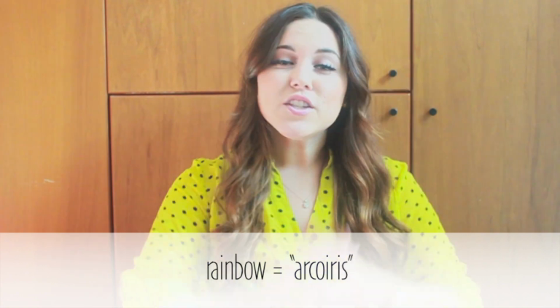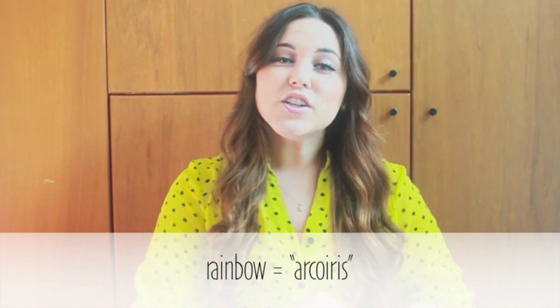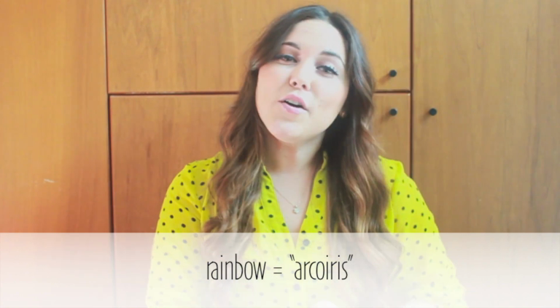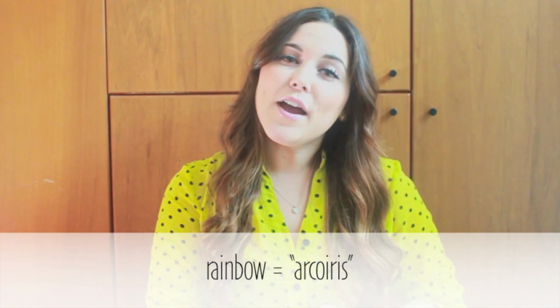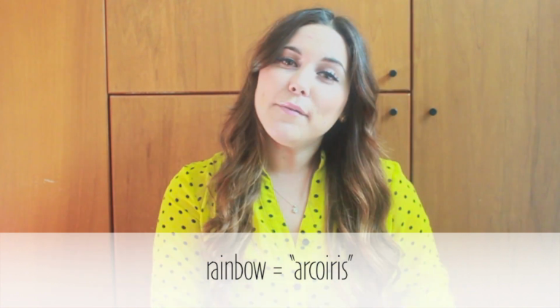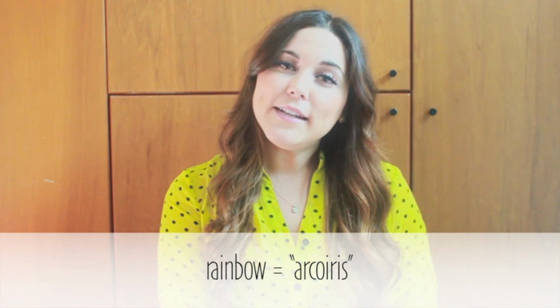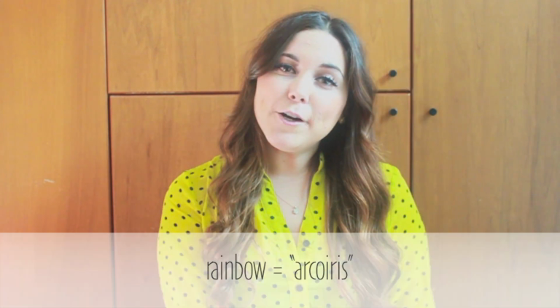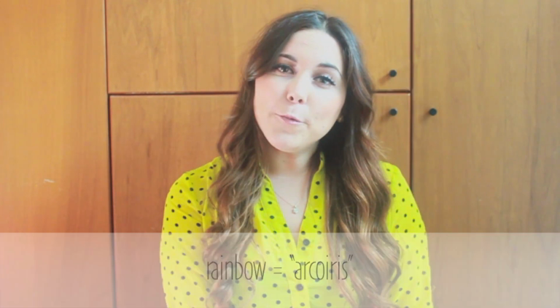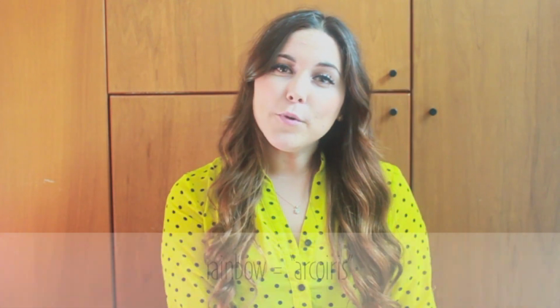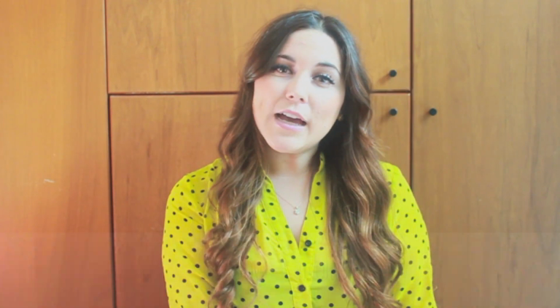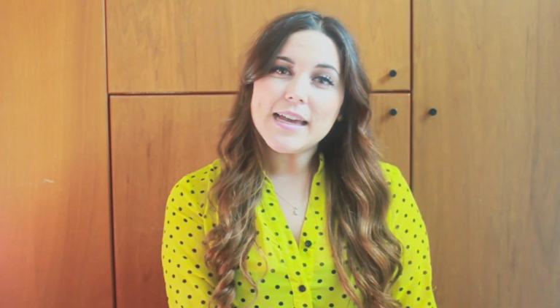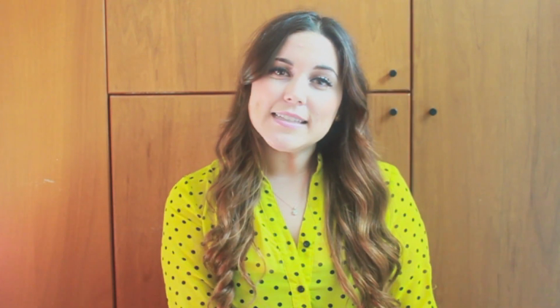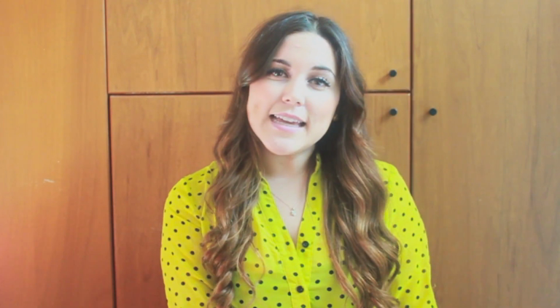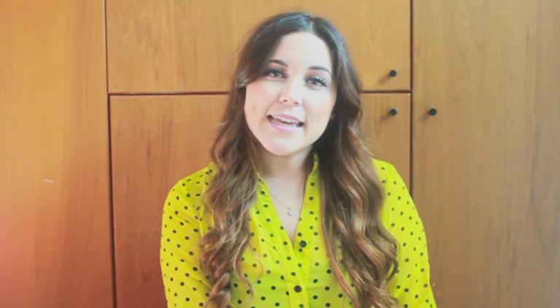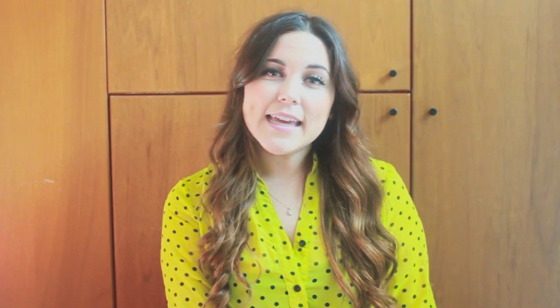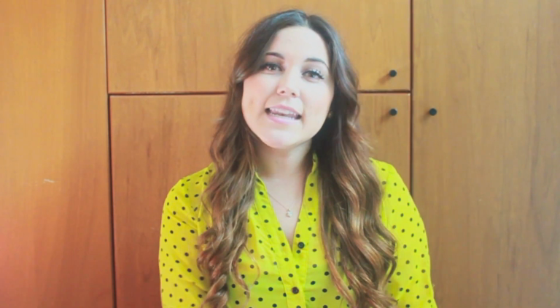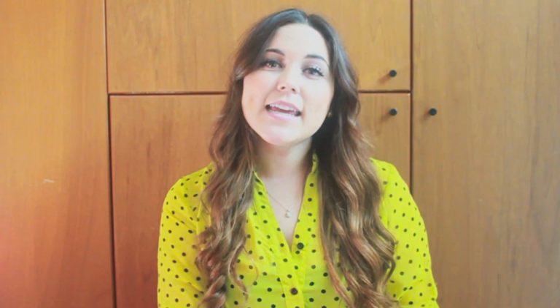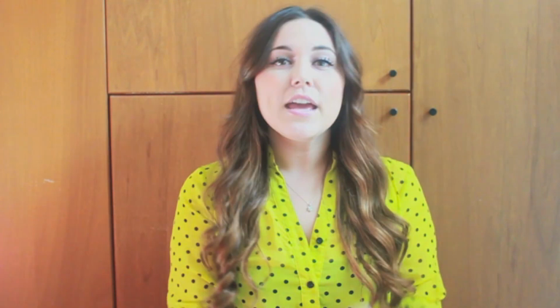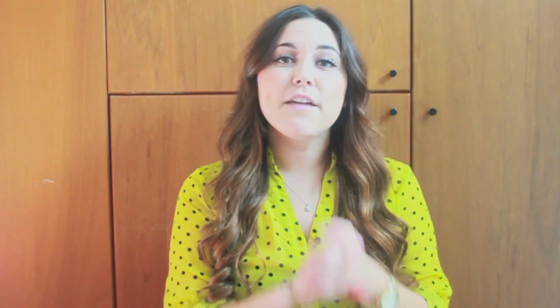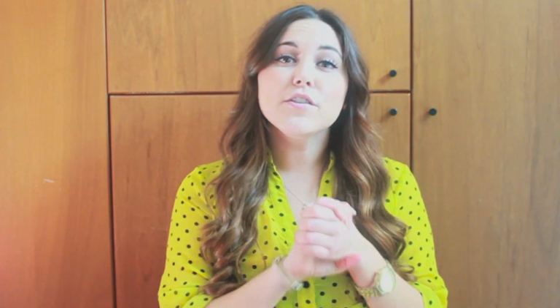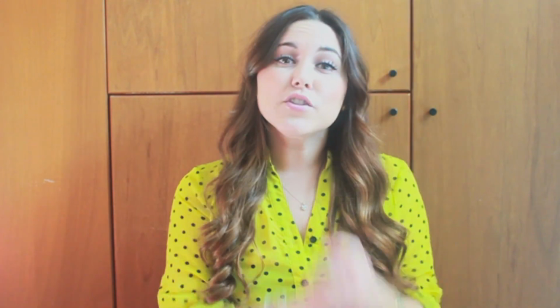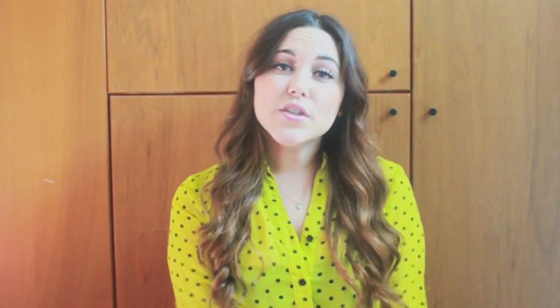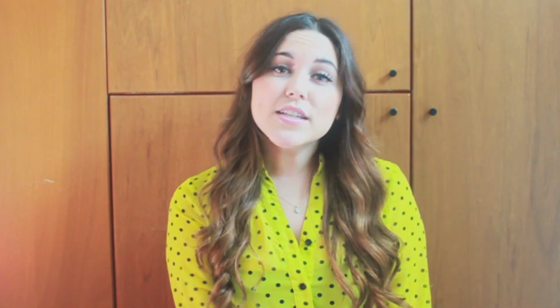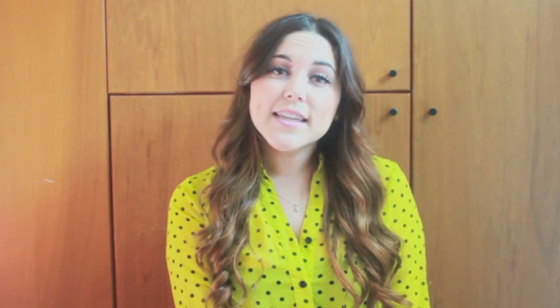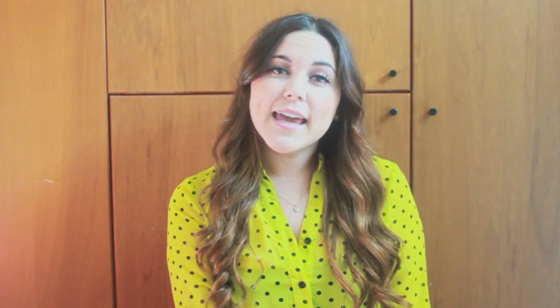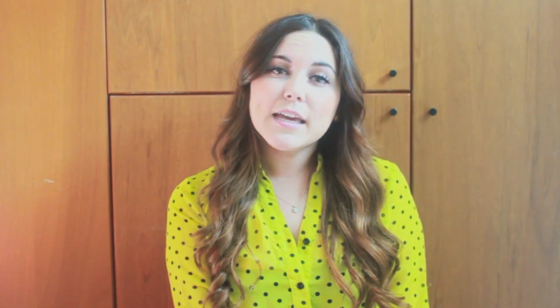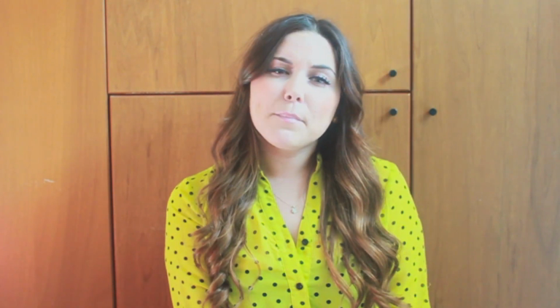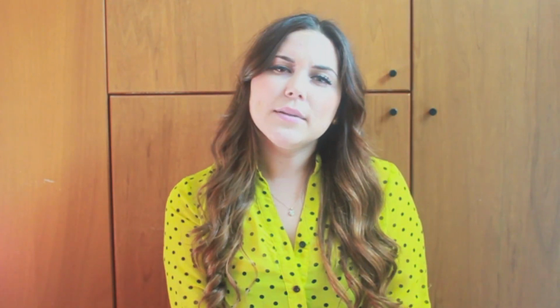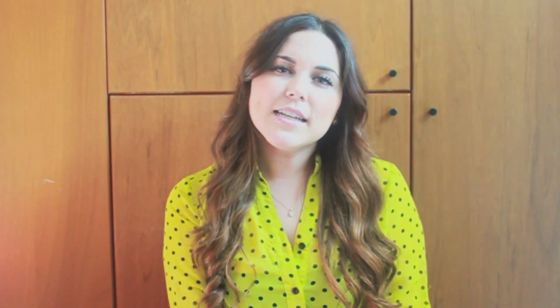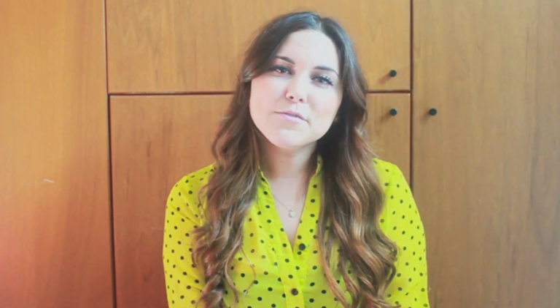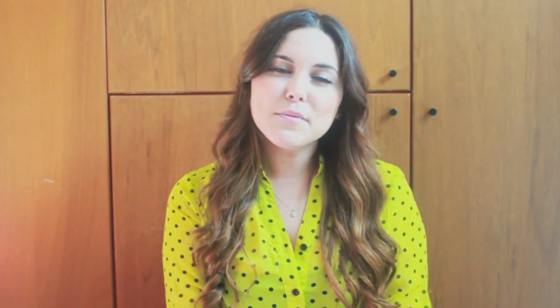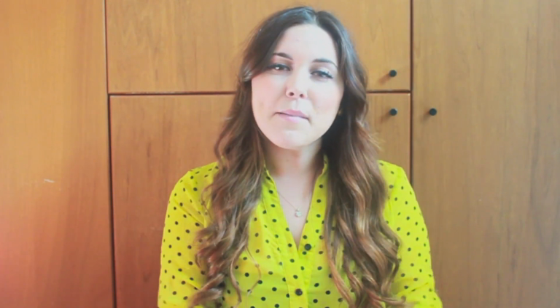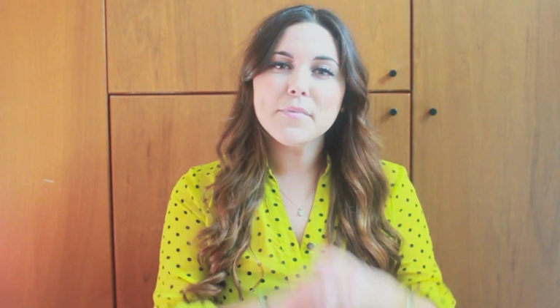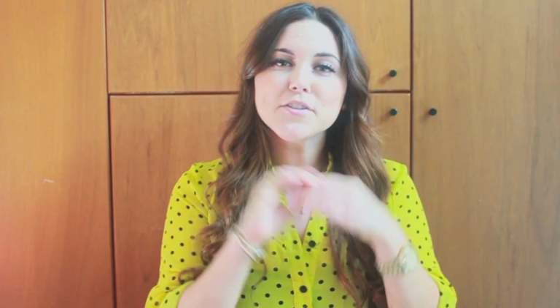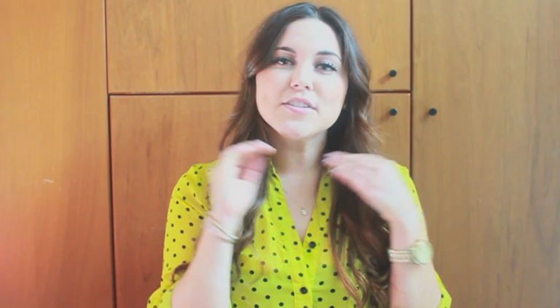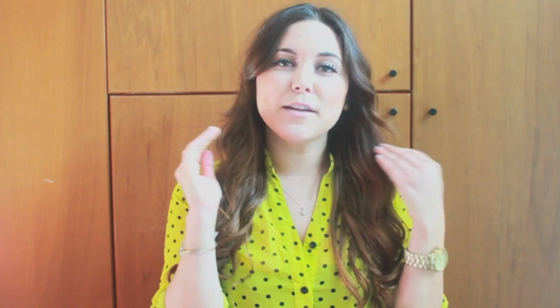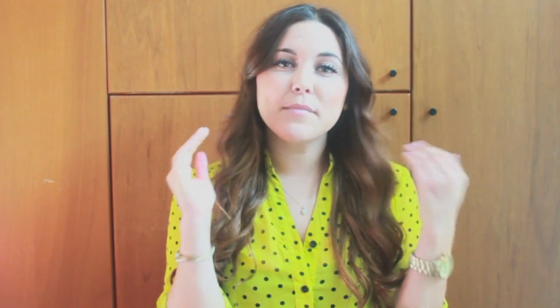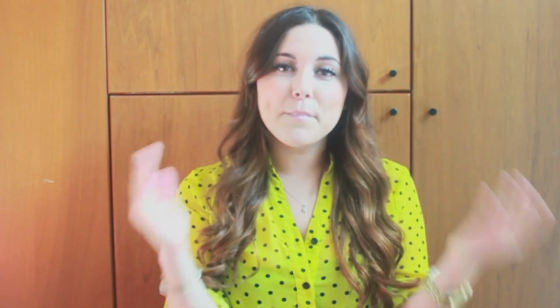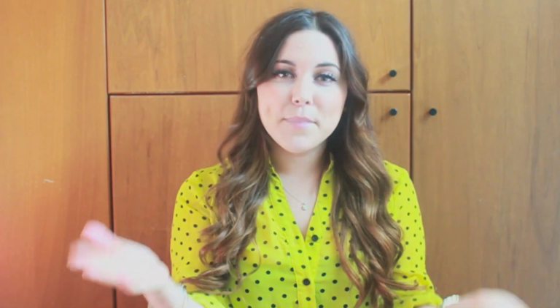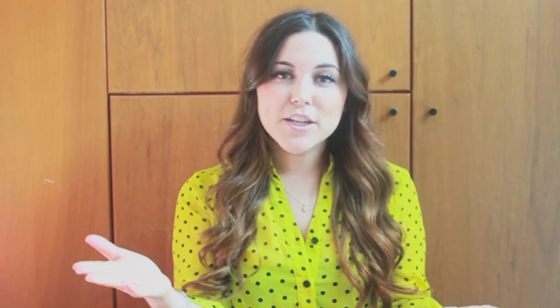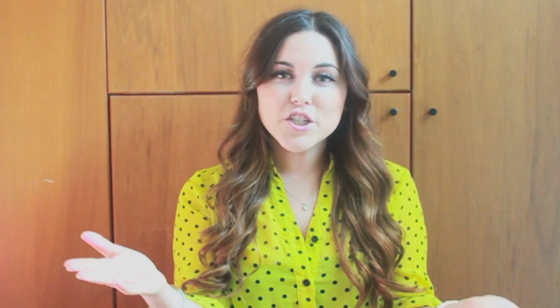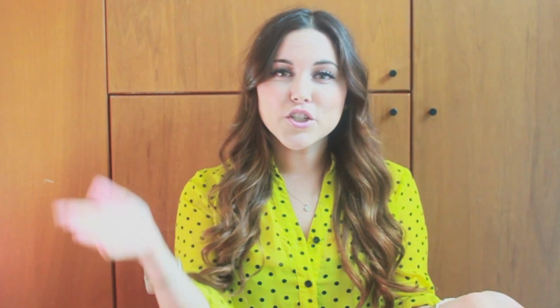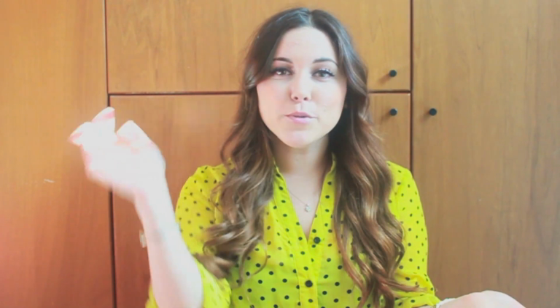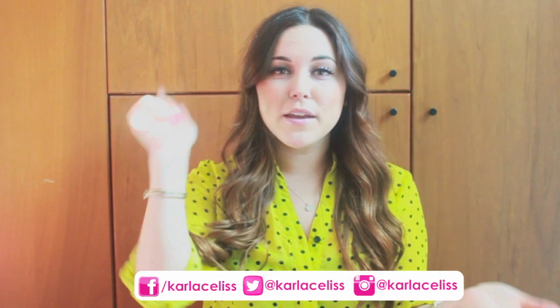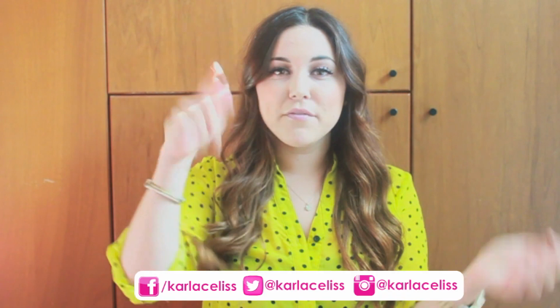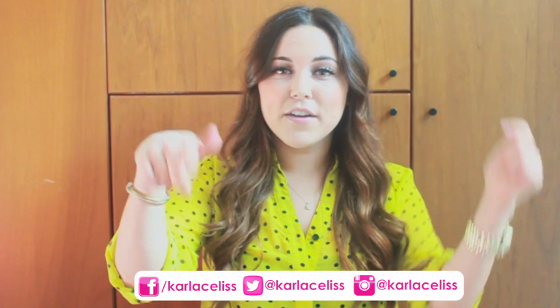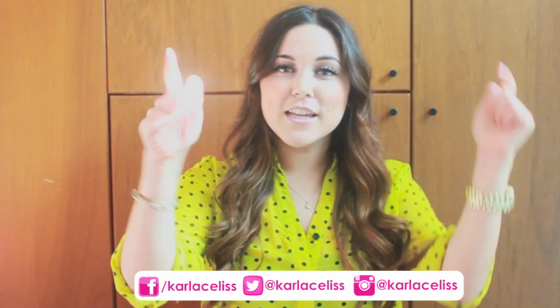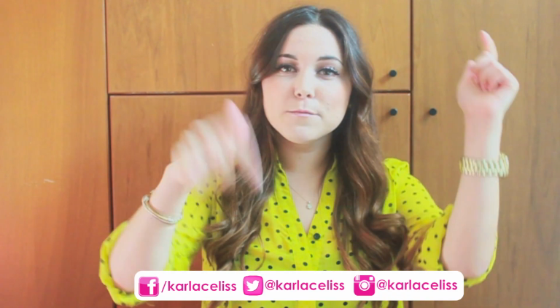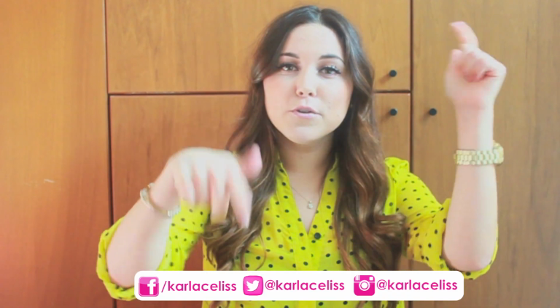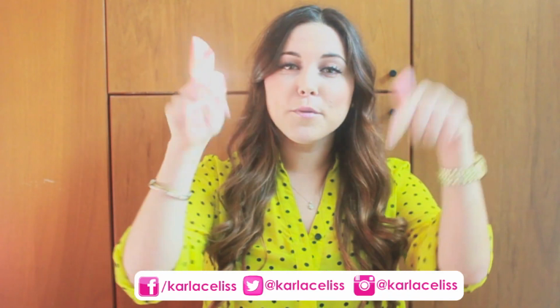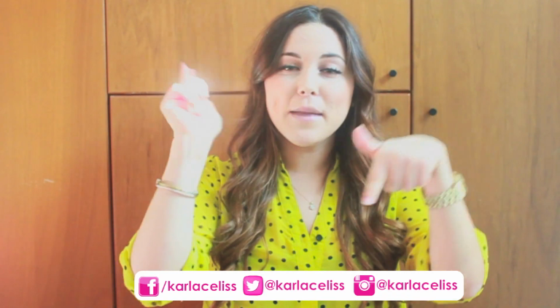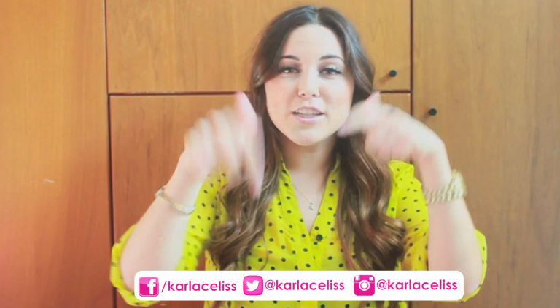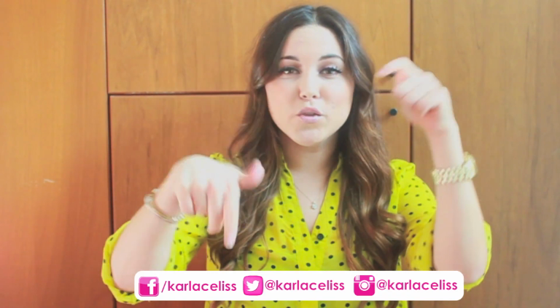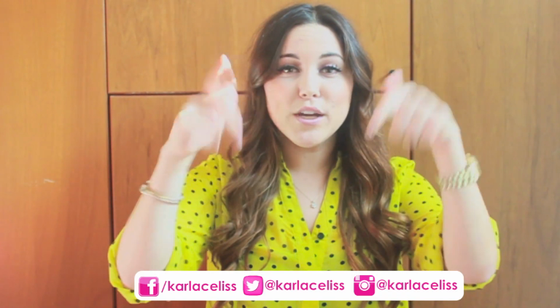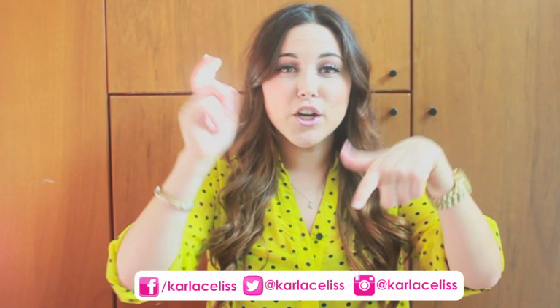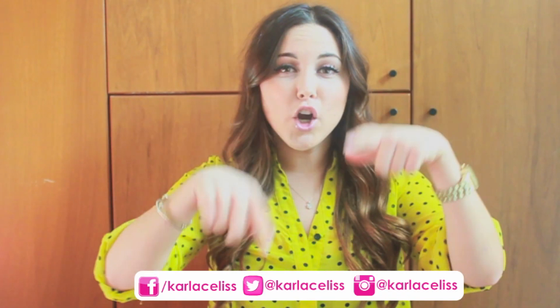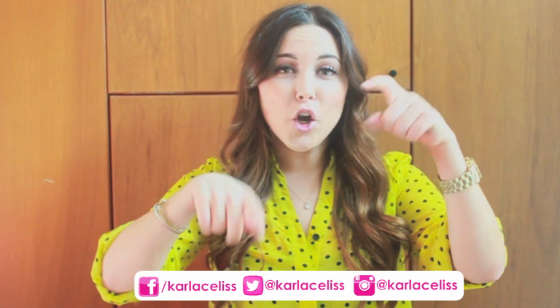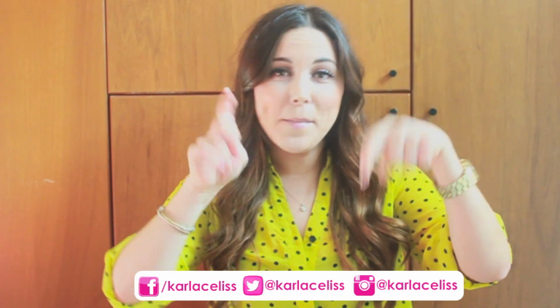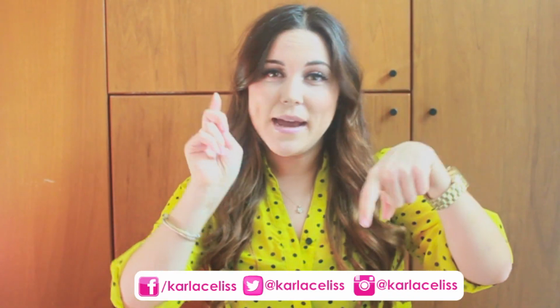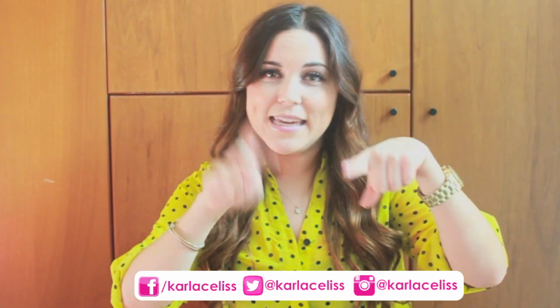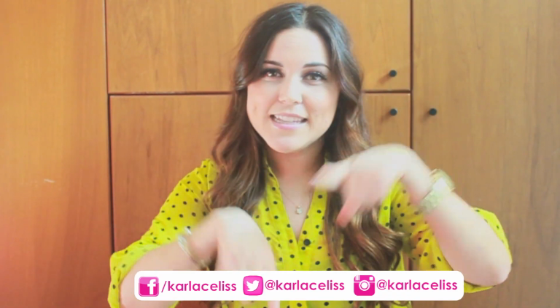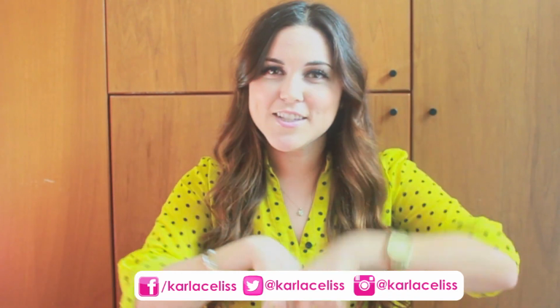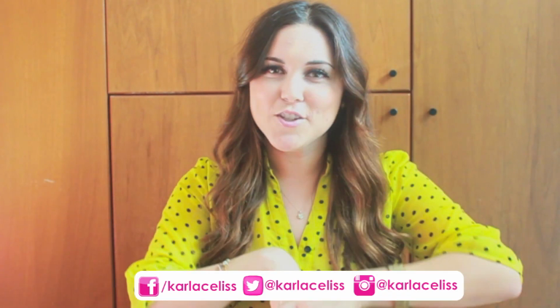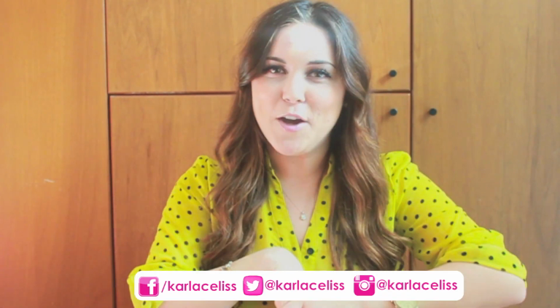I really hope you guys like it. If you do this cake, please remember to send me a picture to my Facebook, my Twitter, or my Instagram.